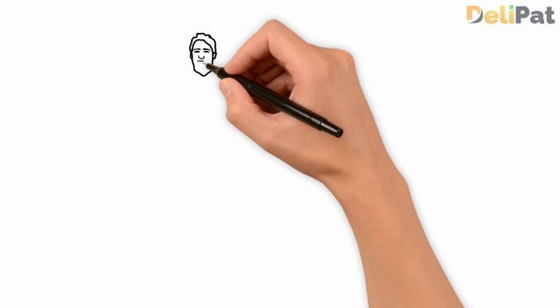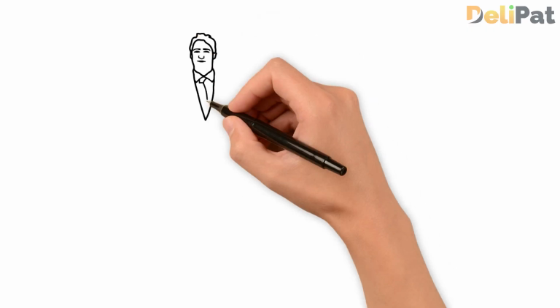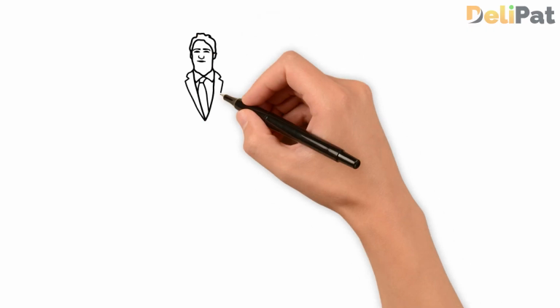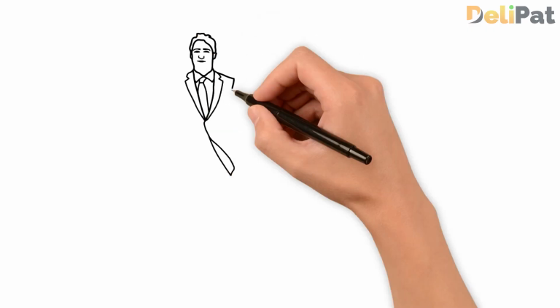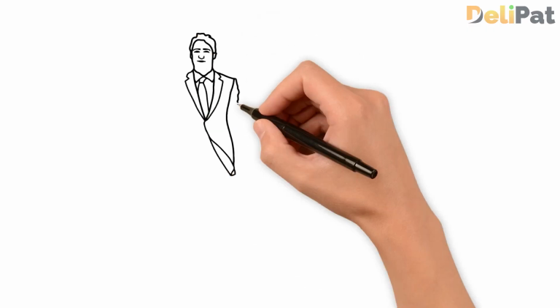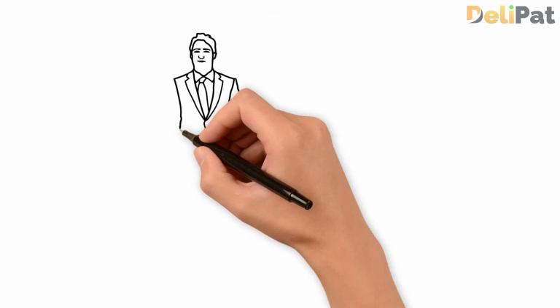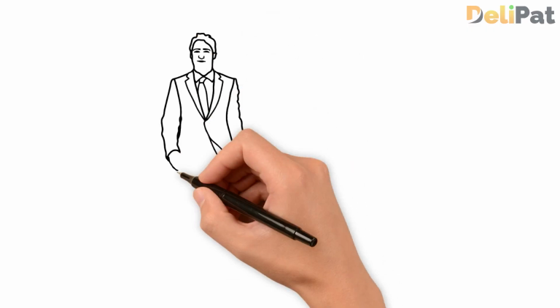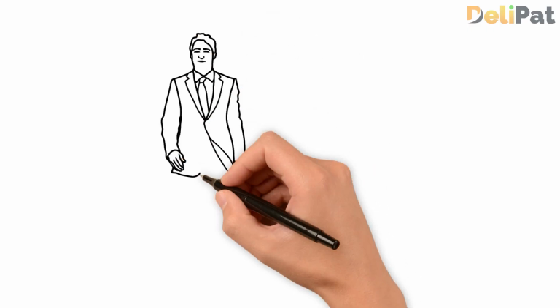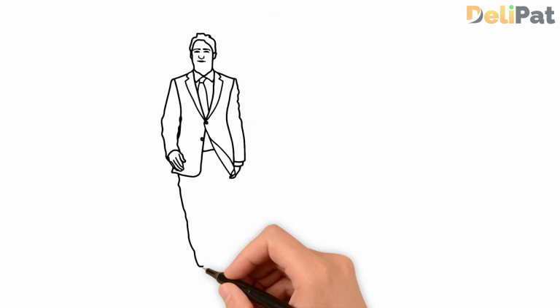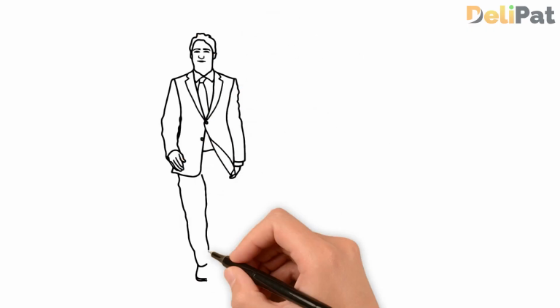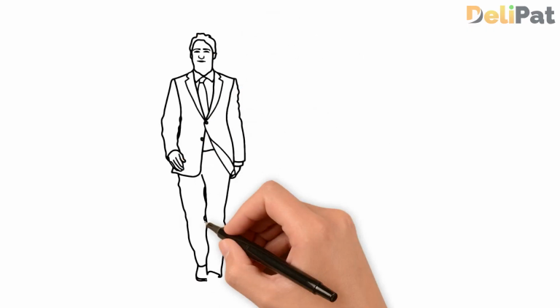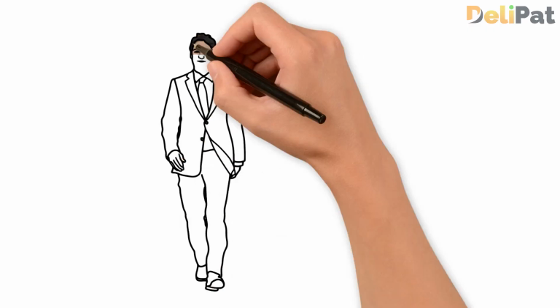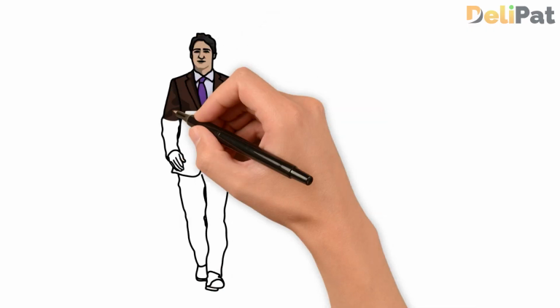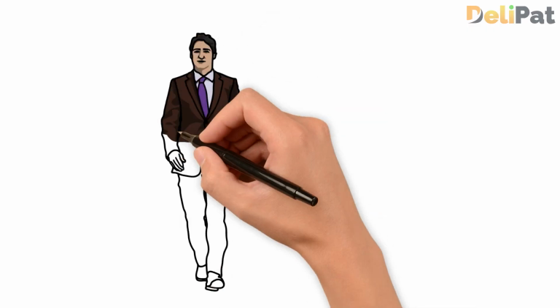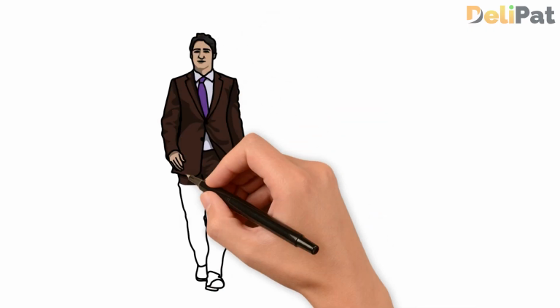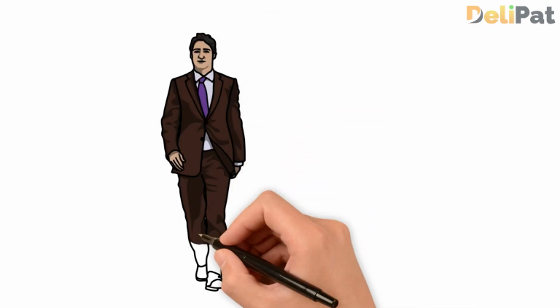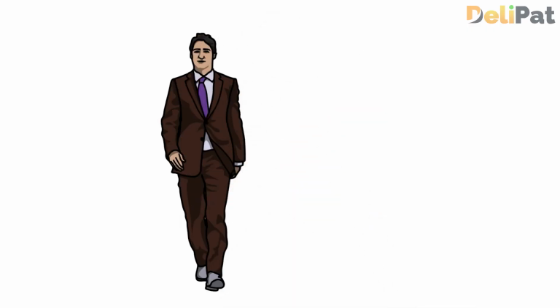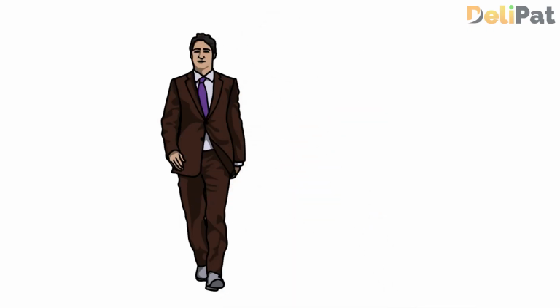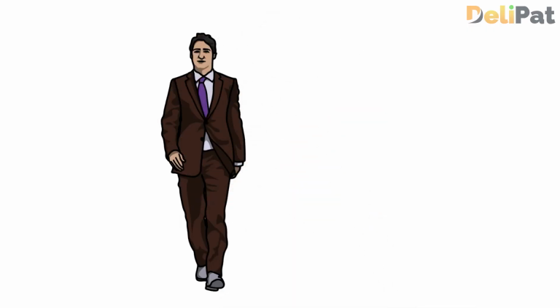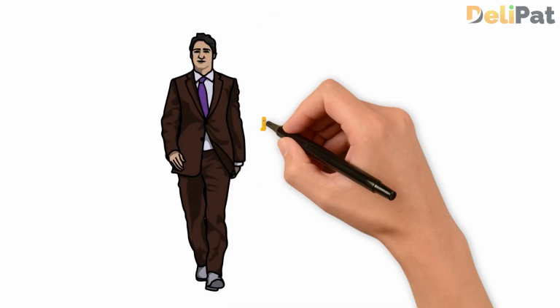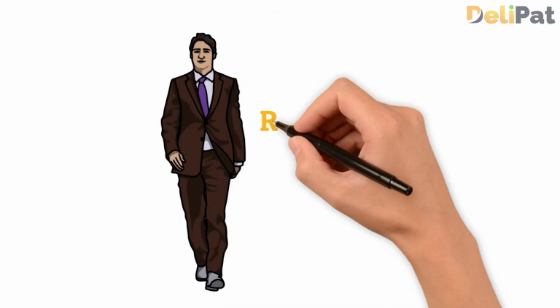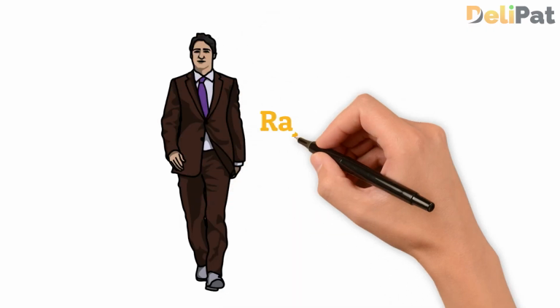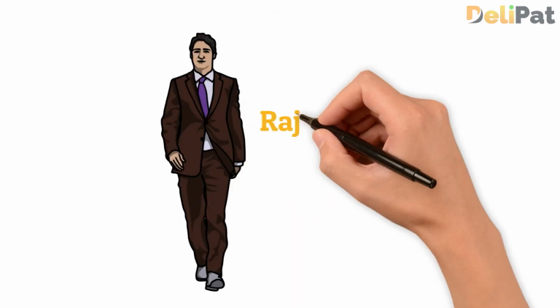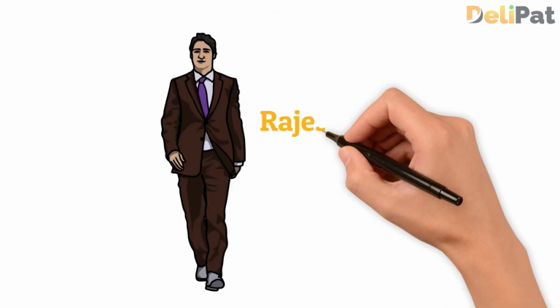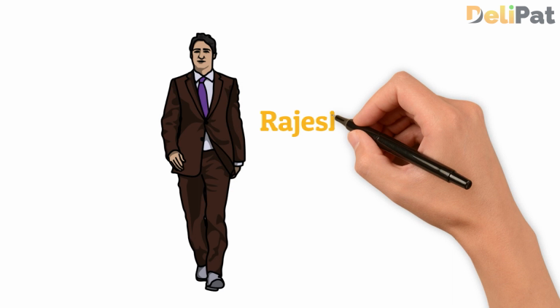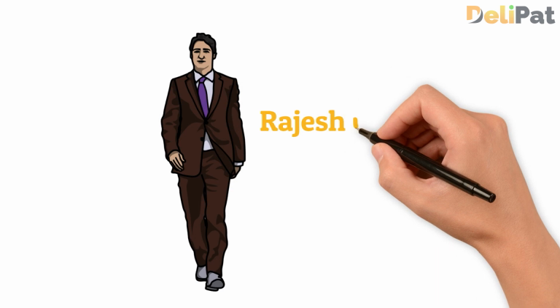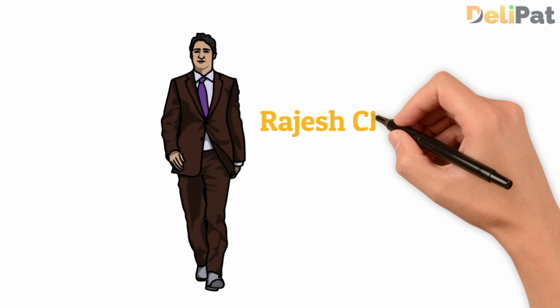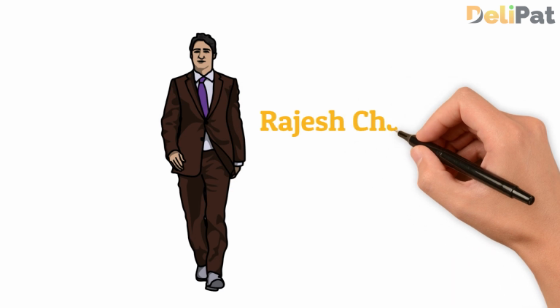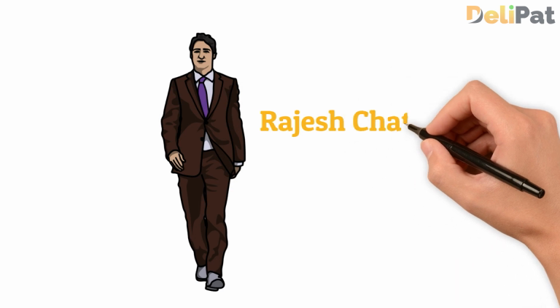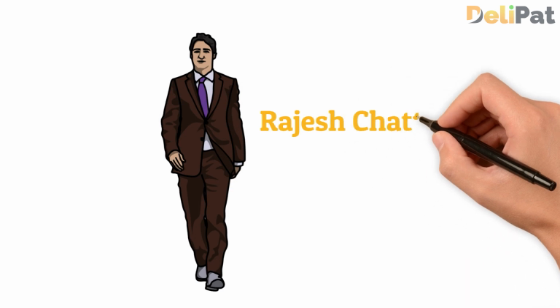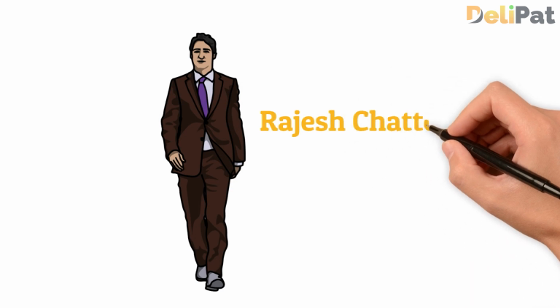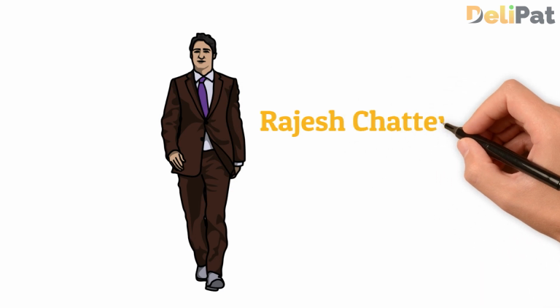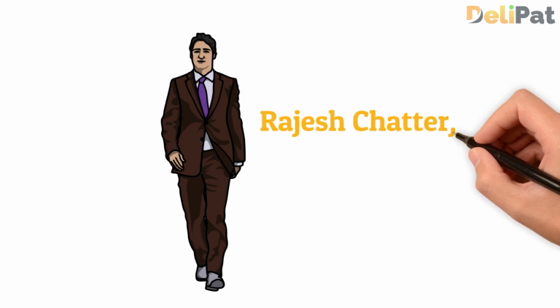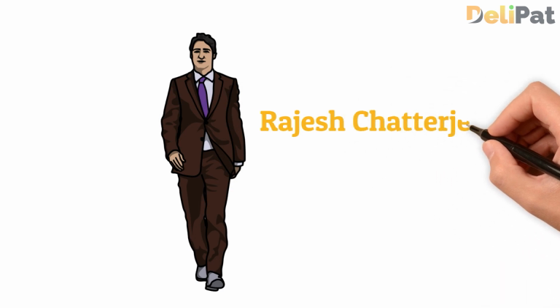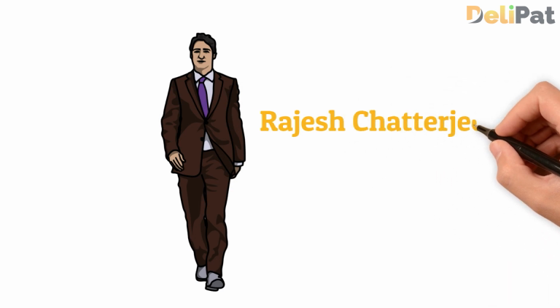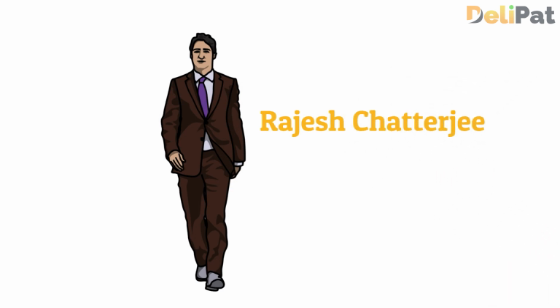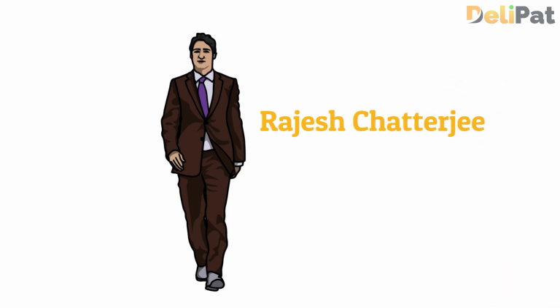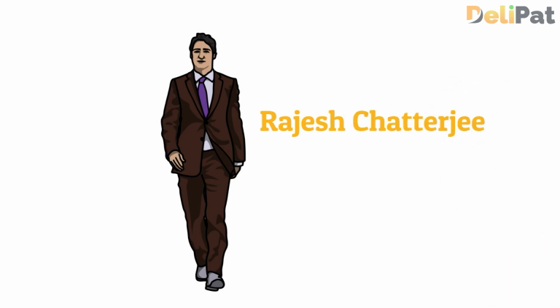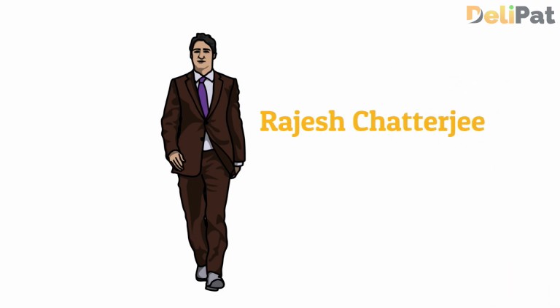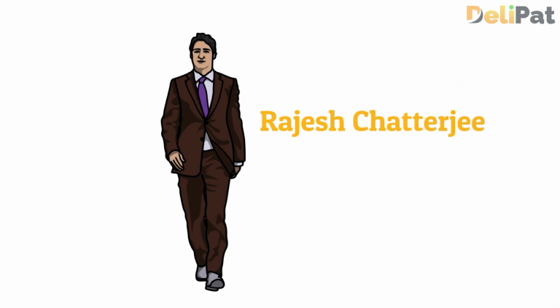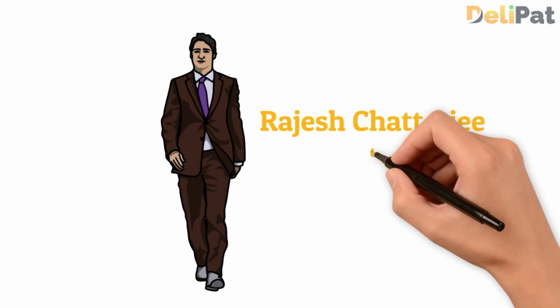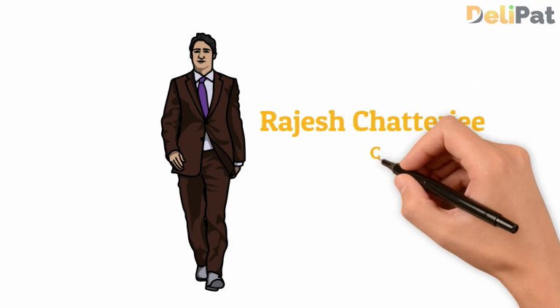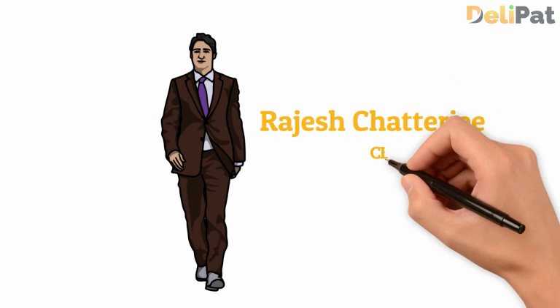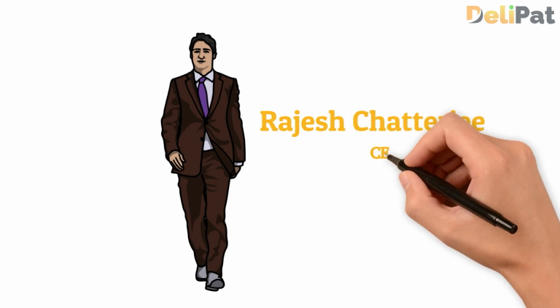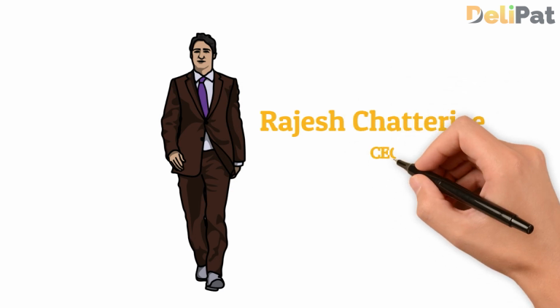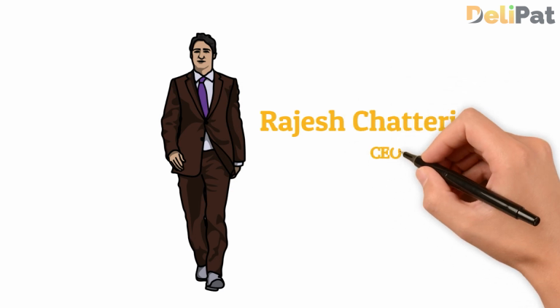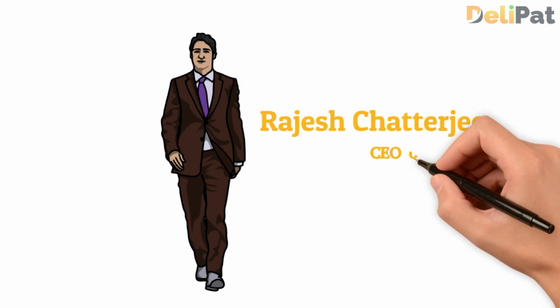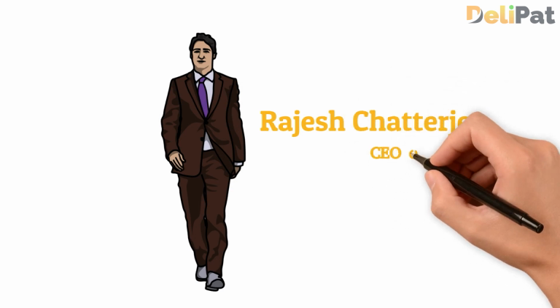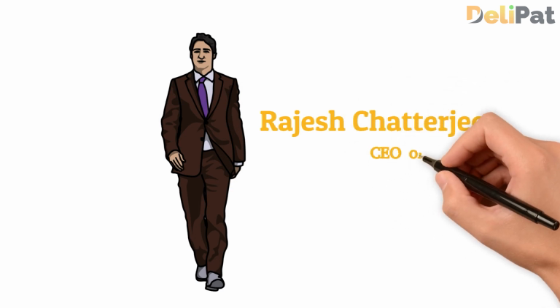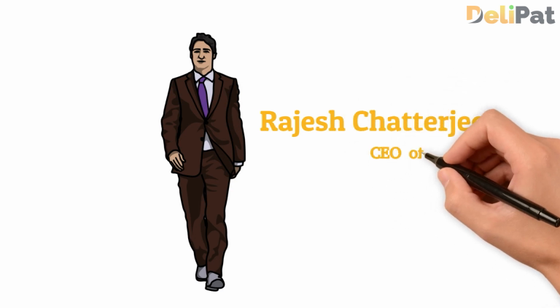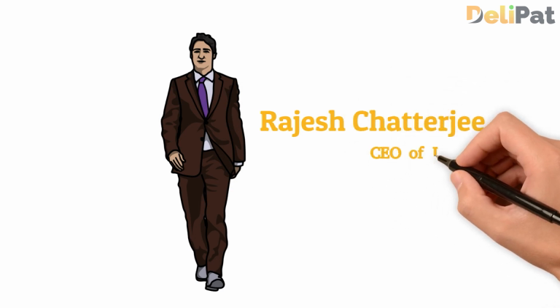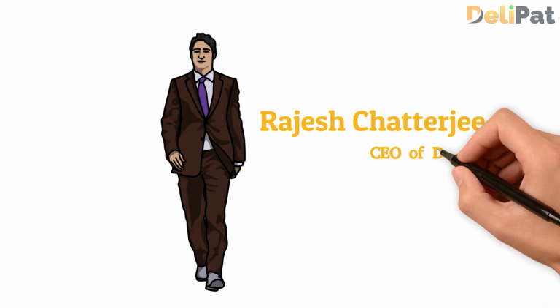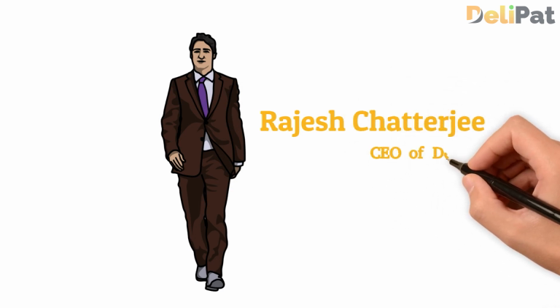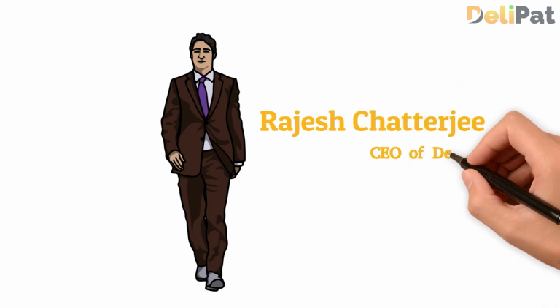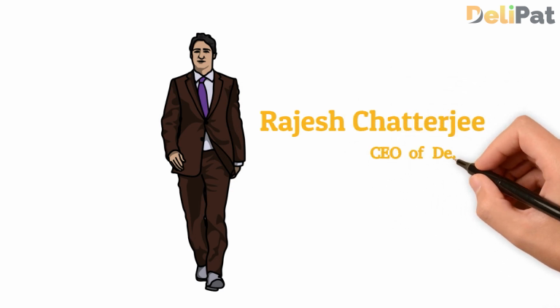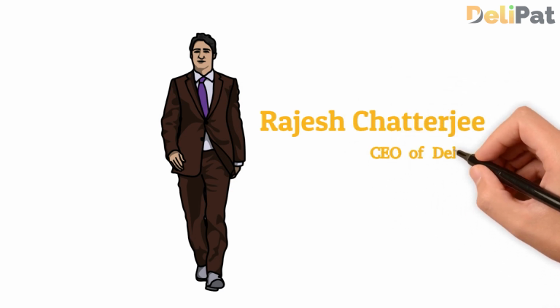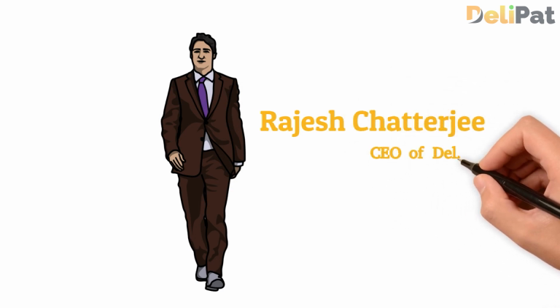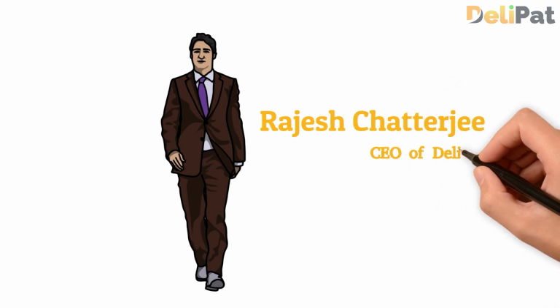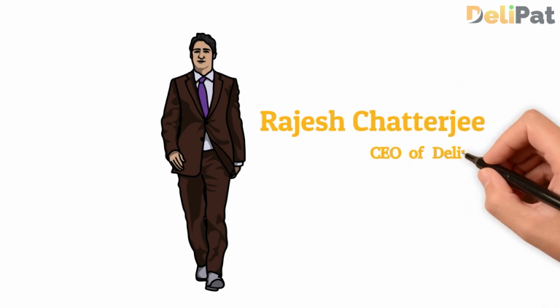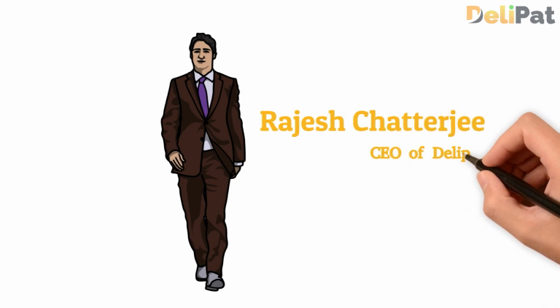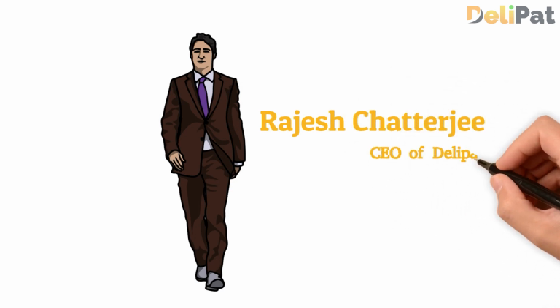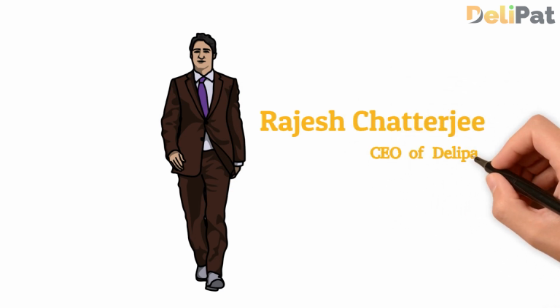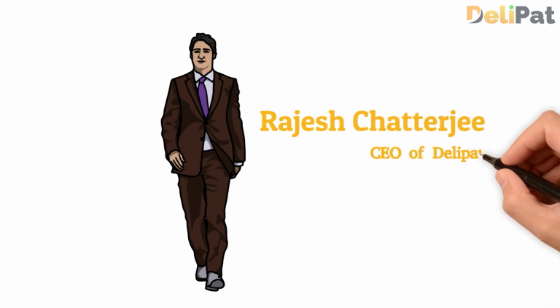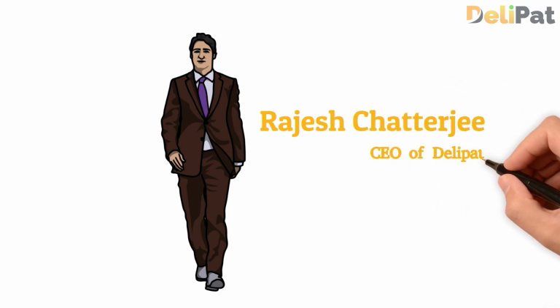Hello everyone, this is Rajesh Chatterjee, the founder and CEO of Delipad. Delipad is an authorized Salesforce implementation partner.